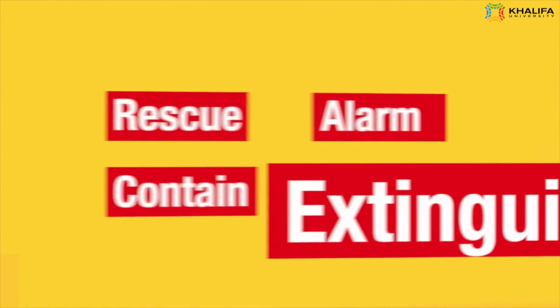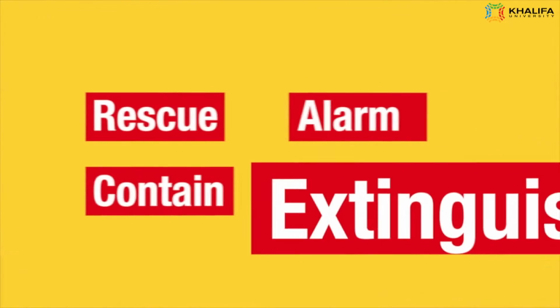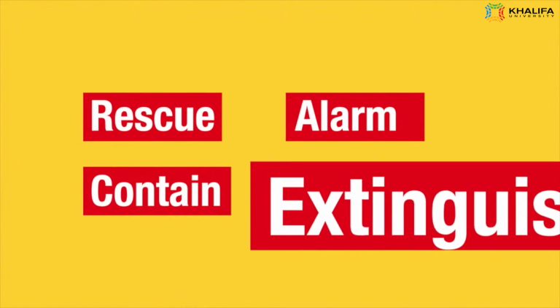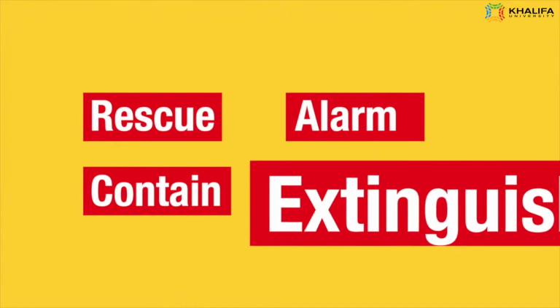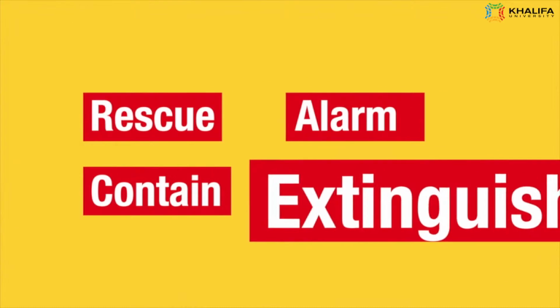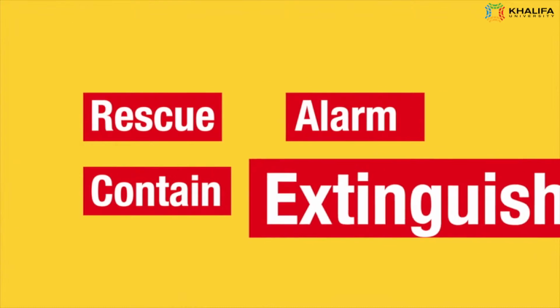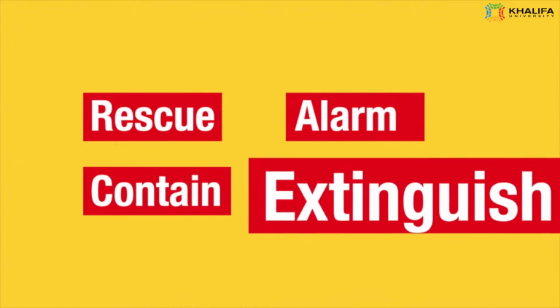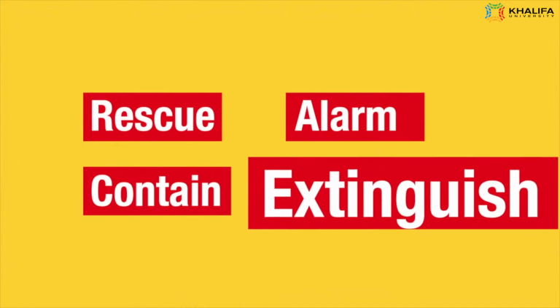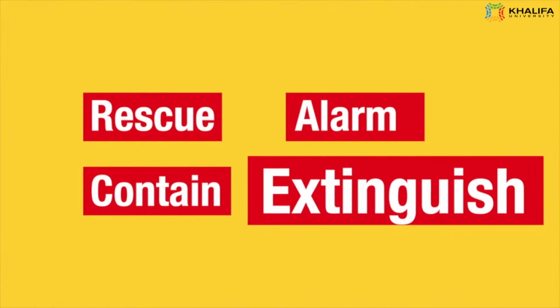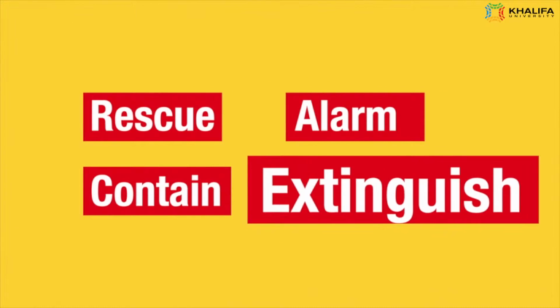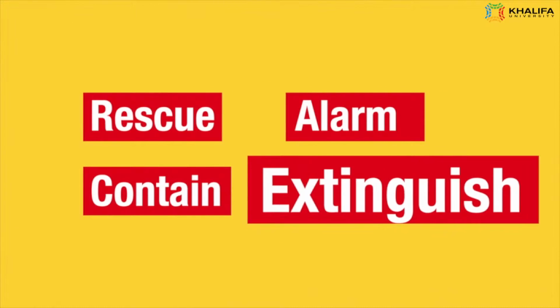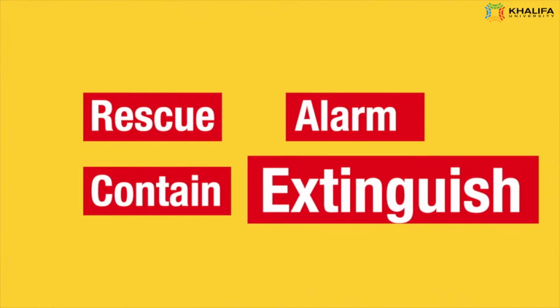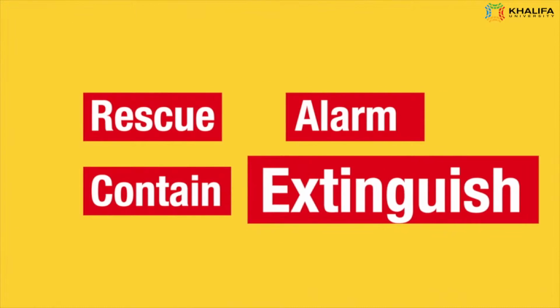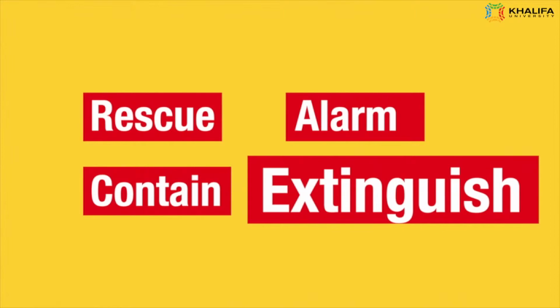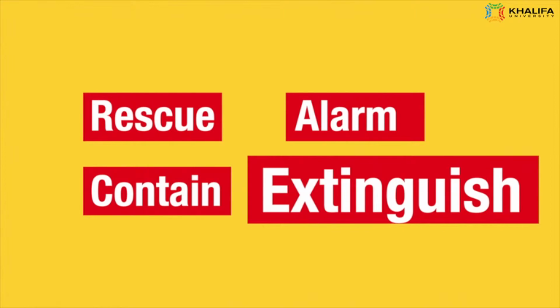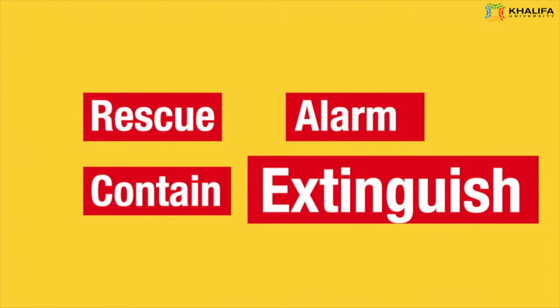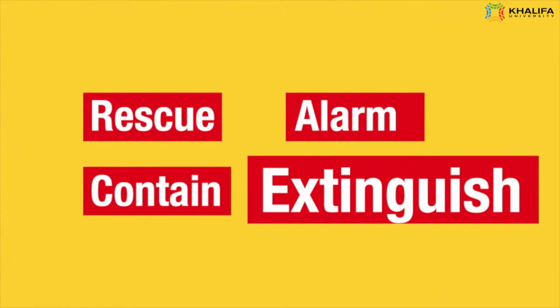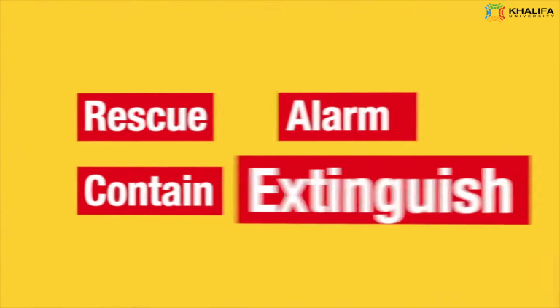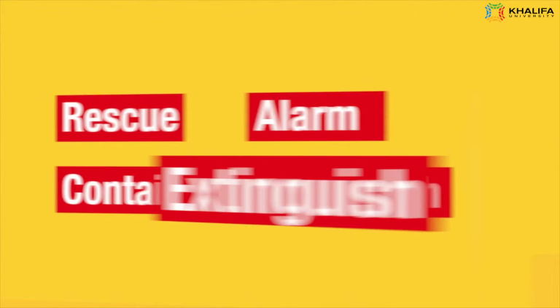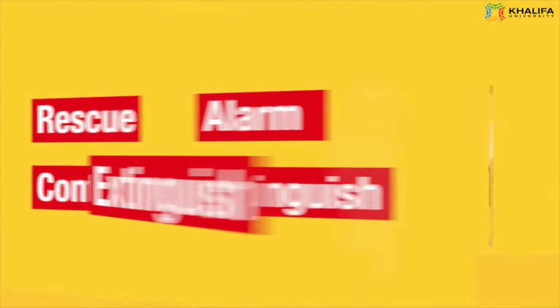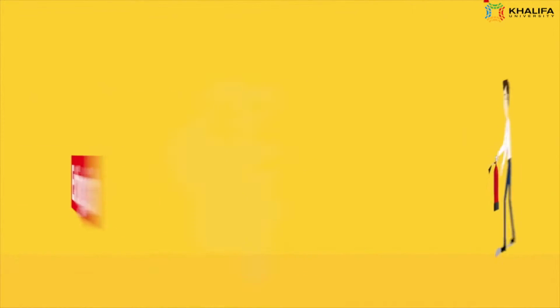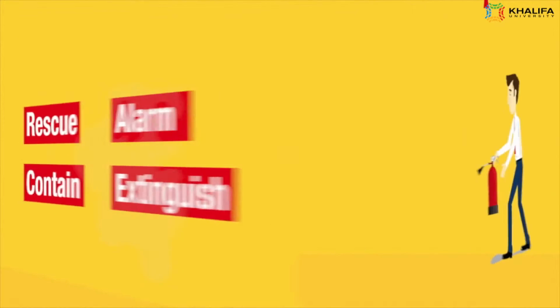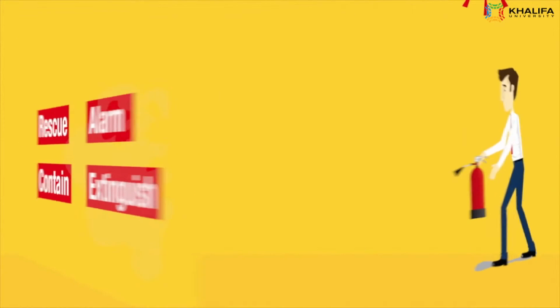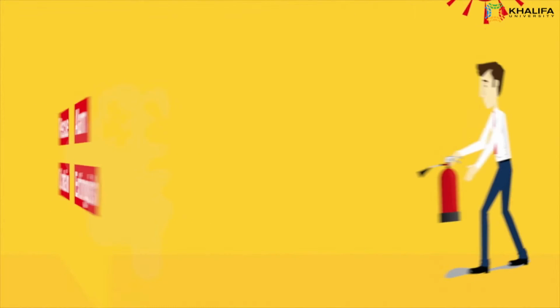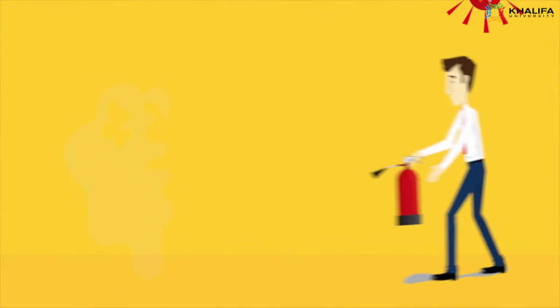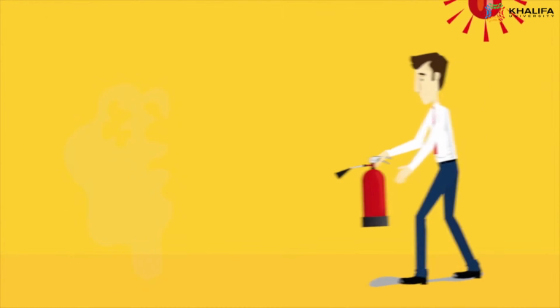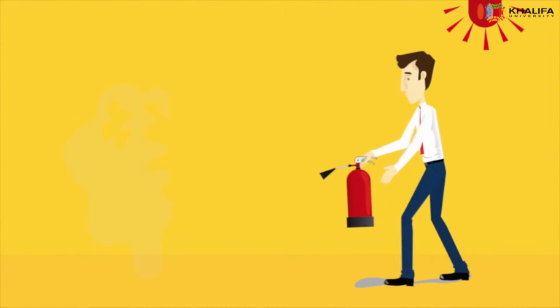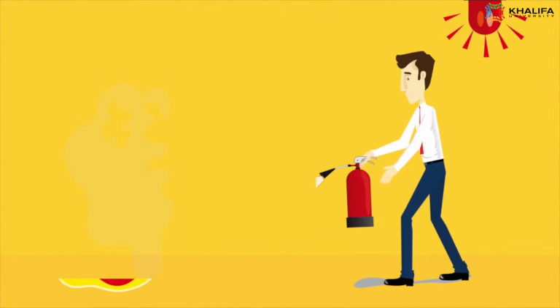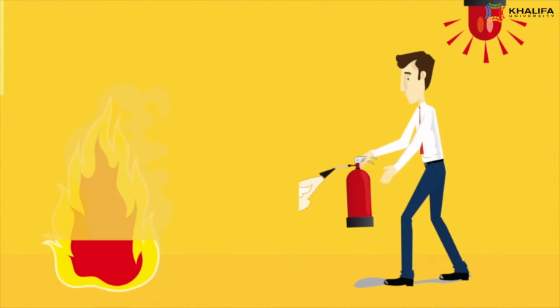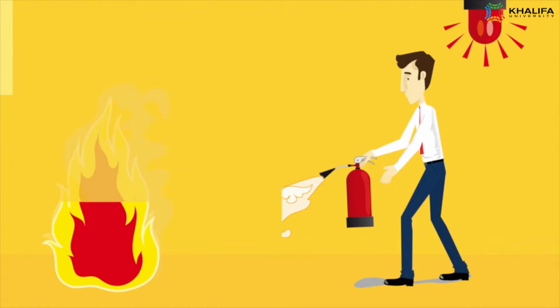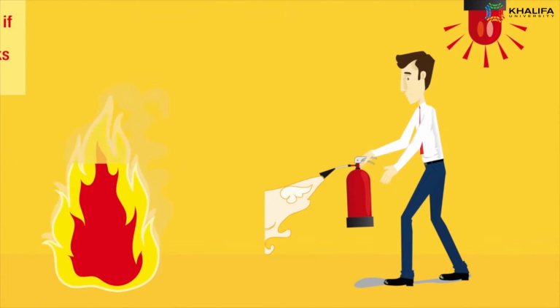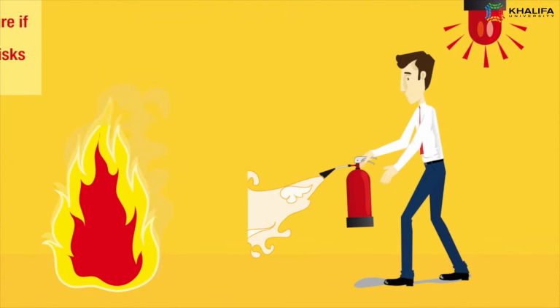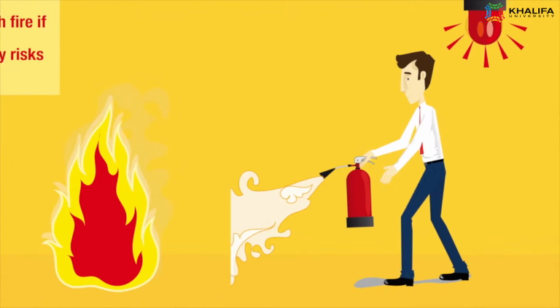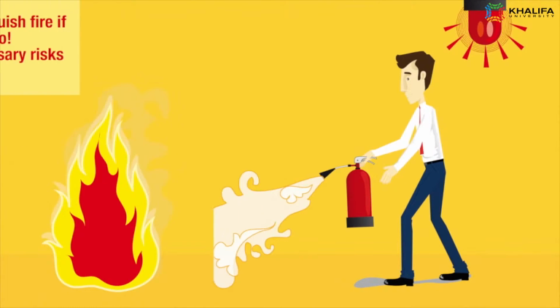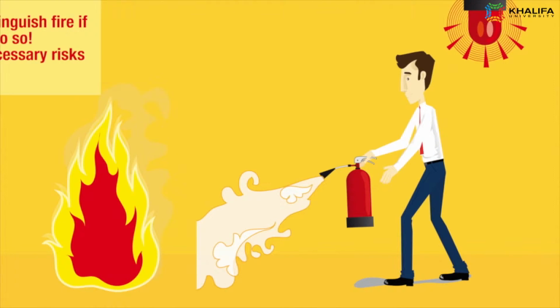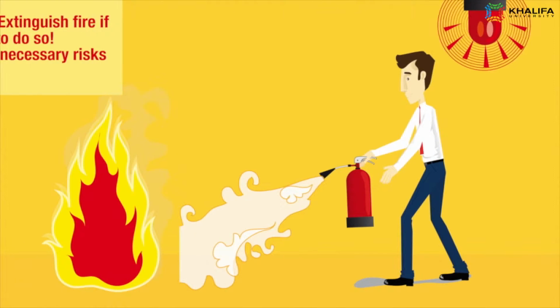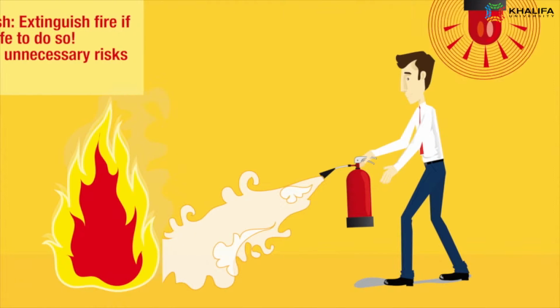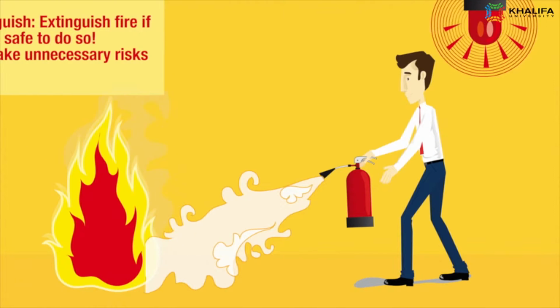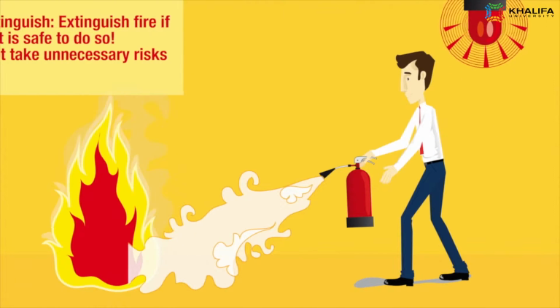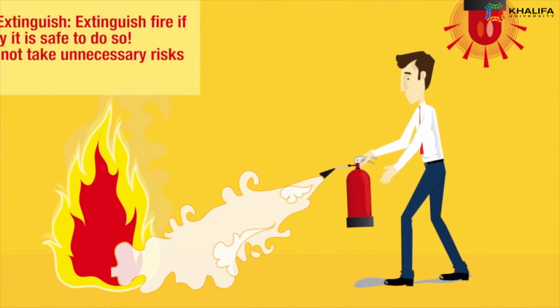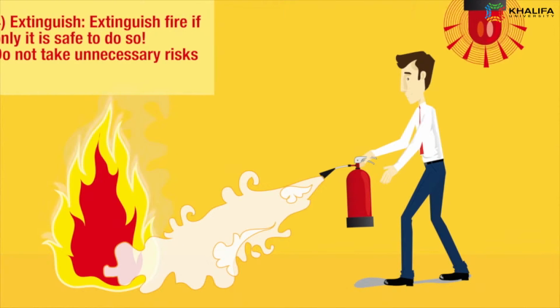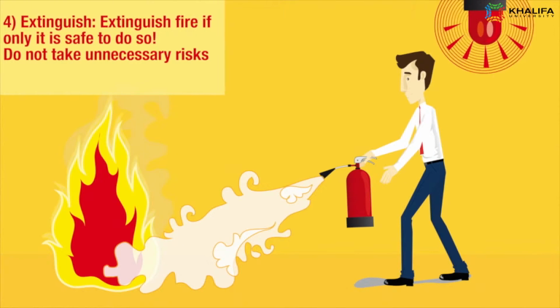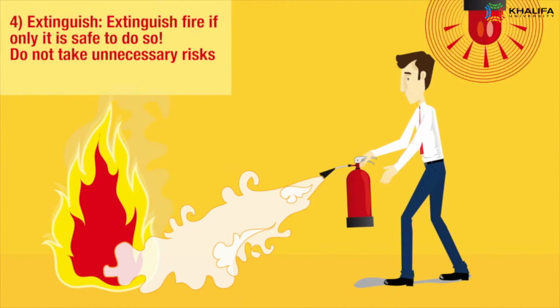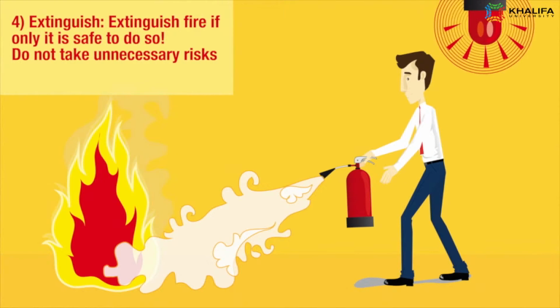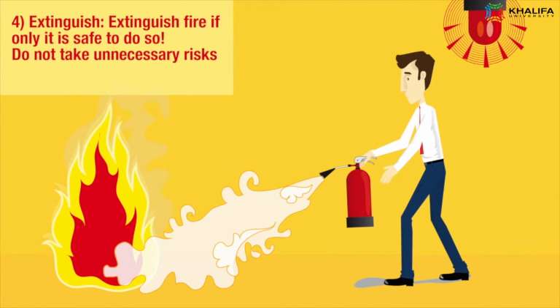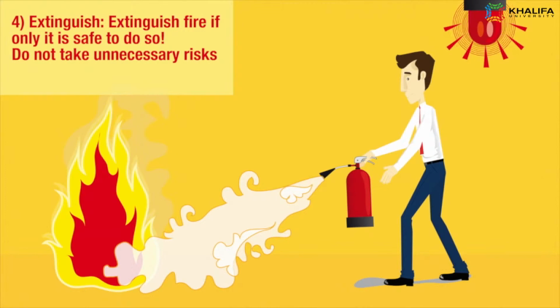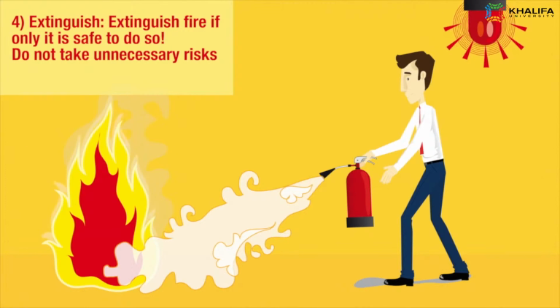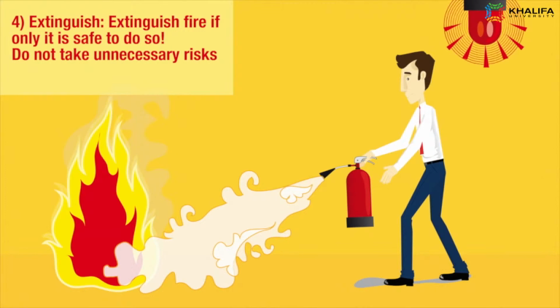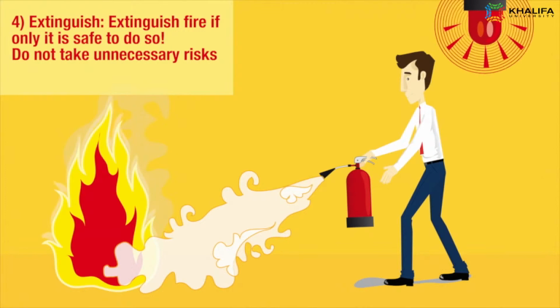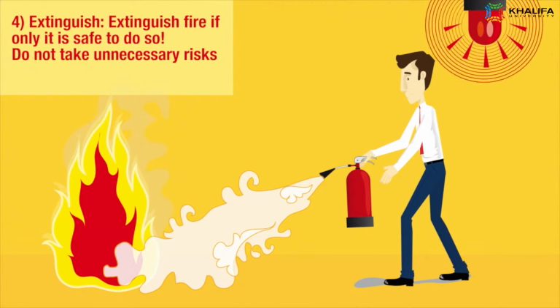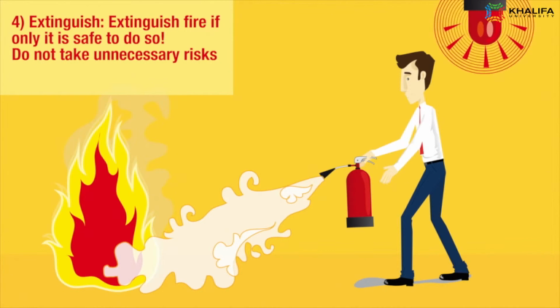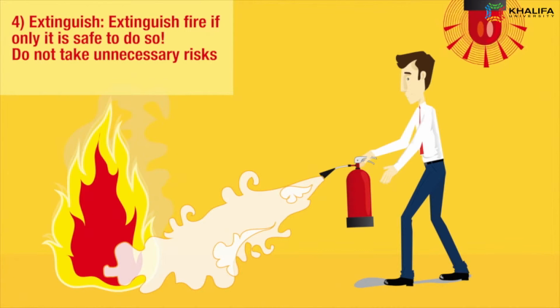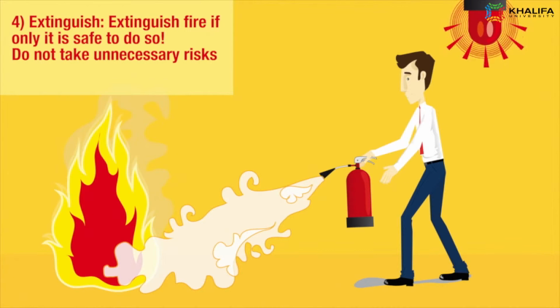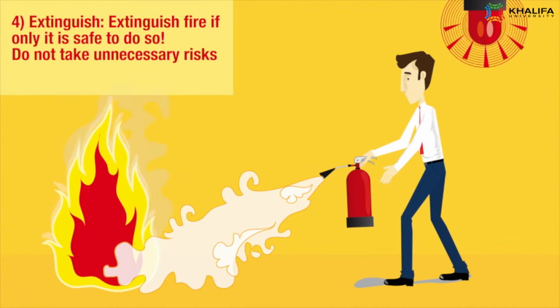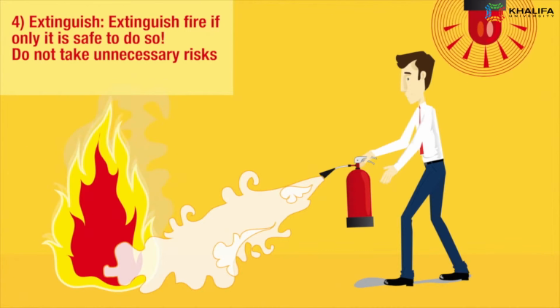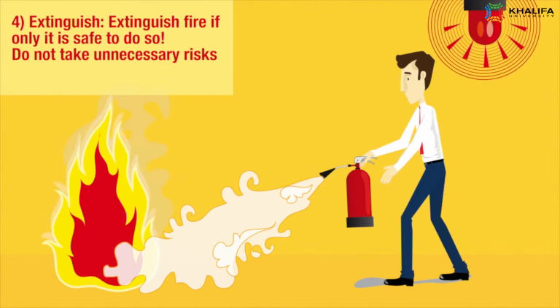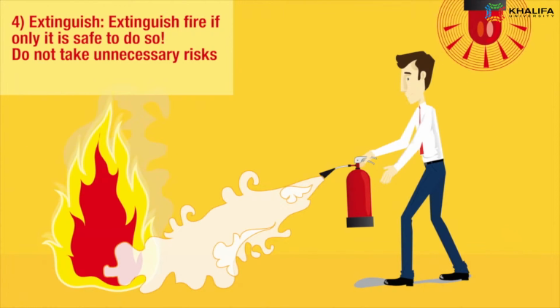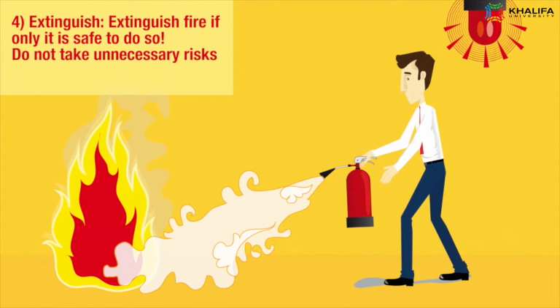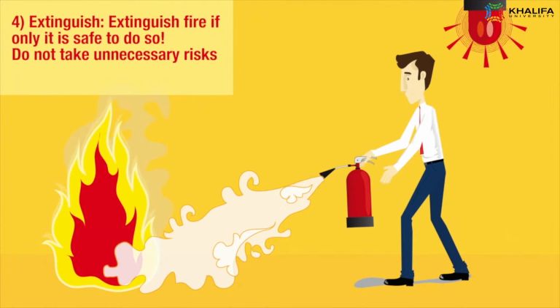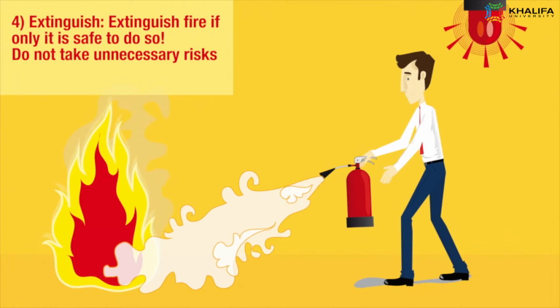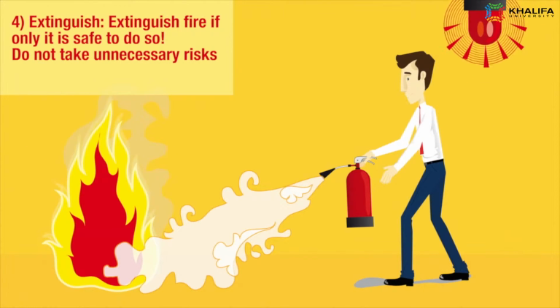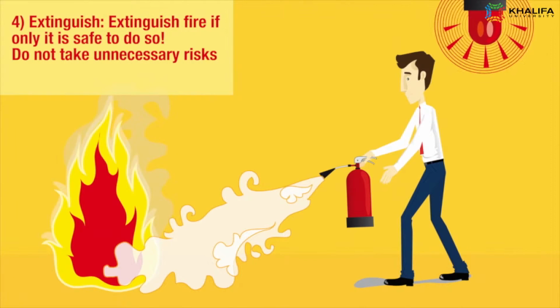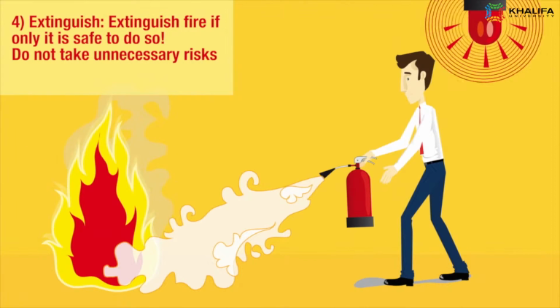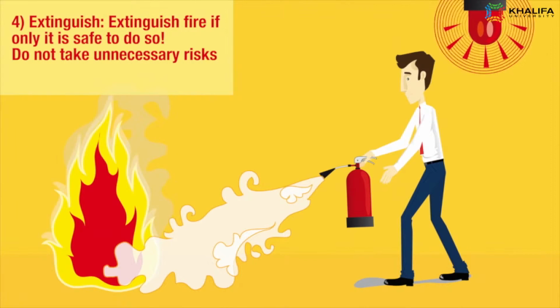Extinguish: Extinguish the fire only if it is safe to do so. Do not take unnecessary risks.